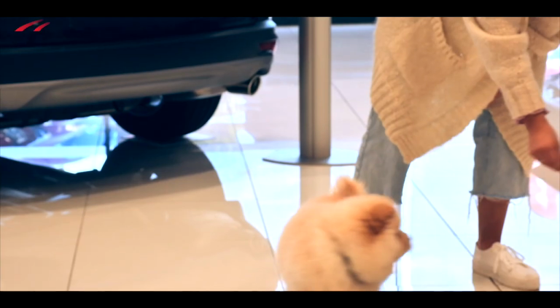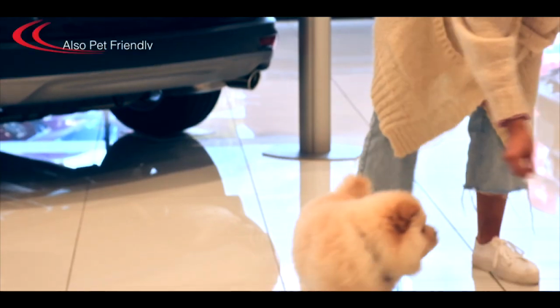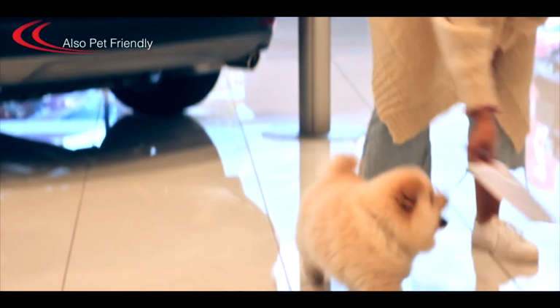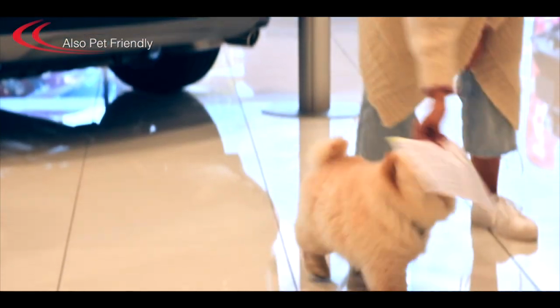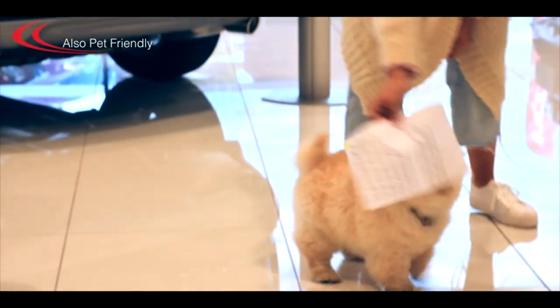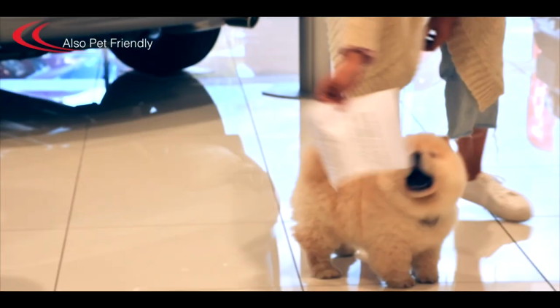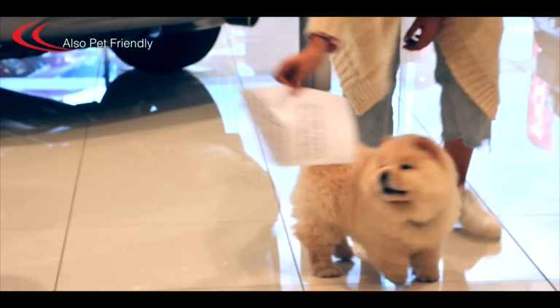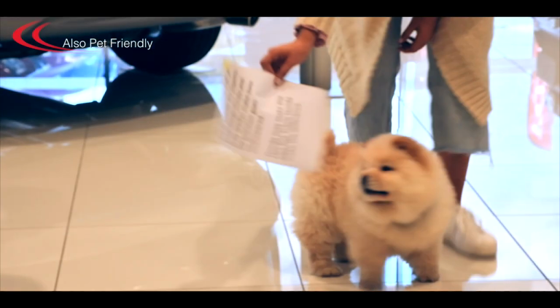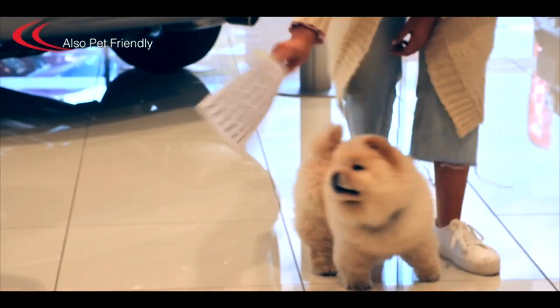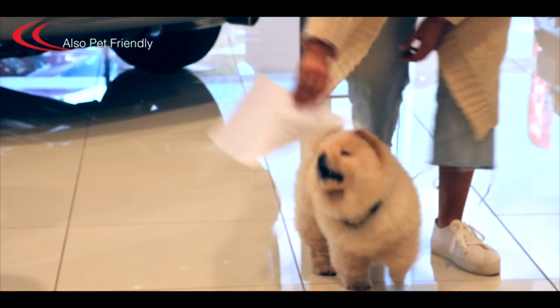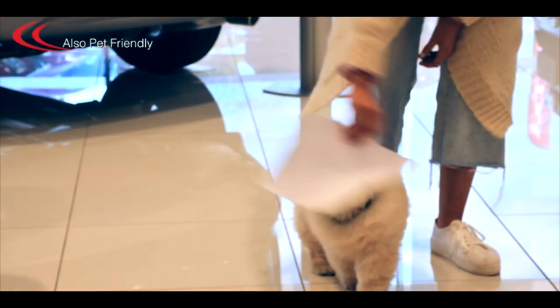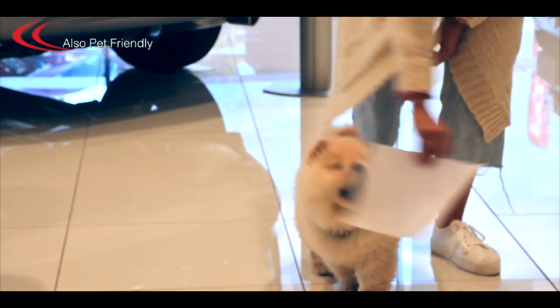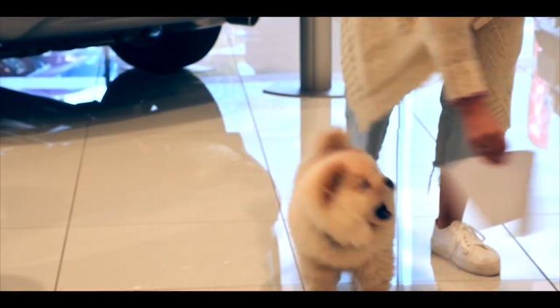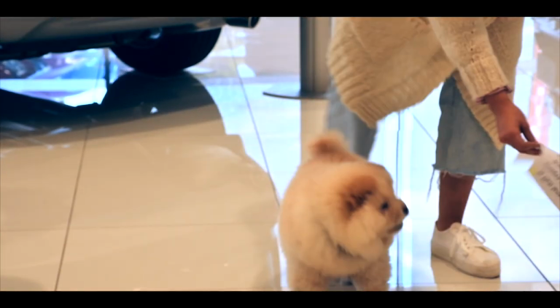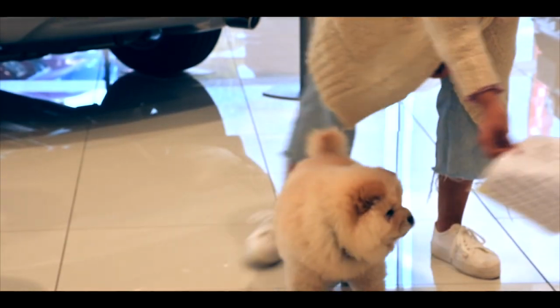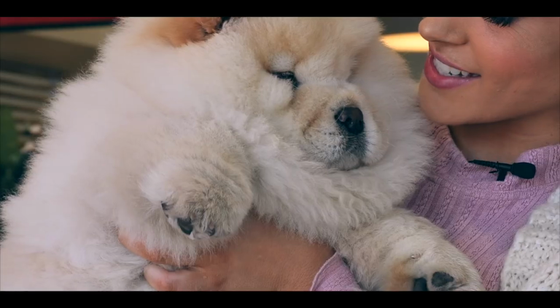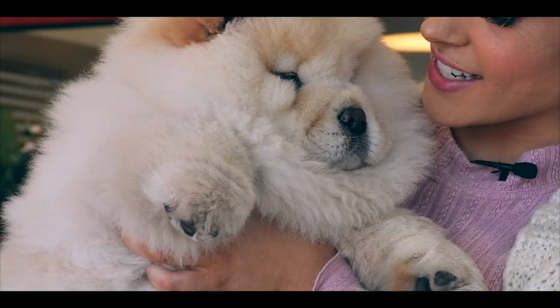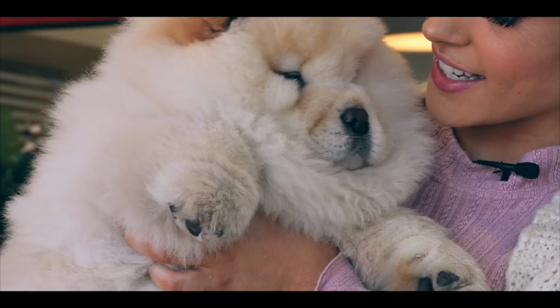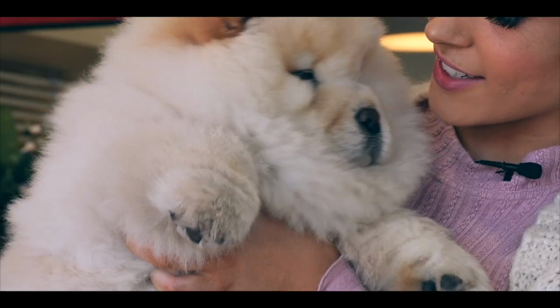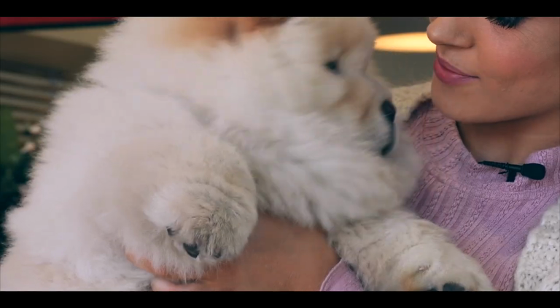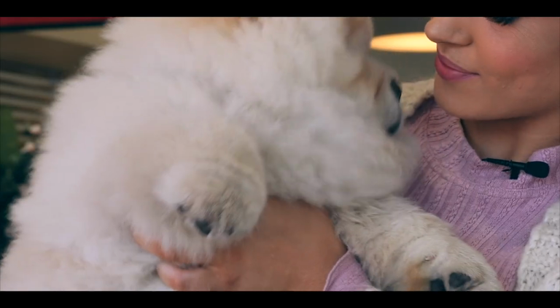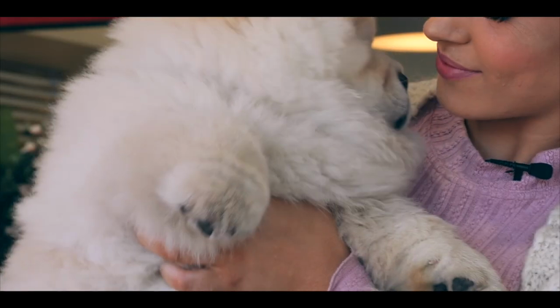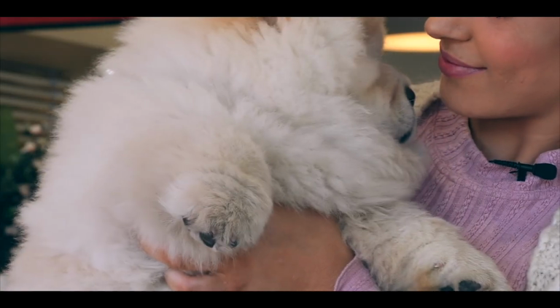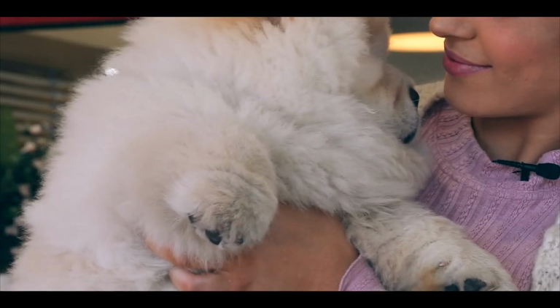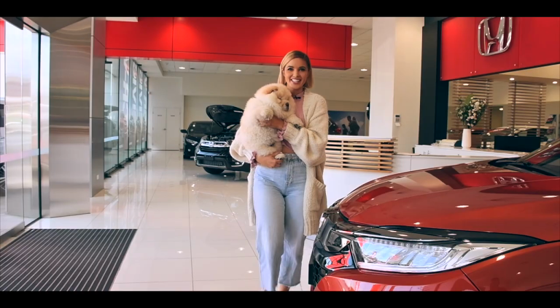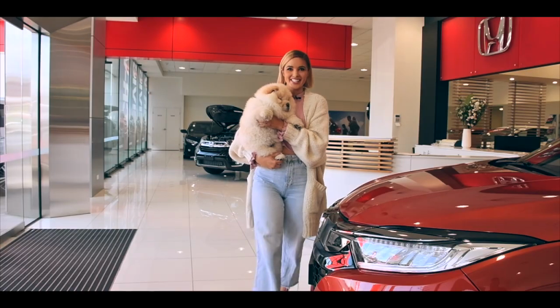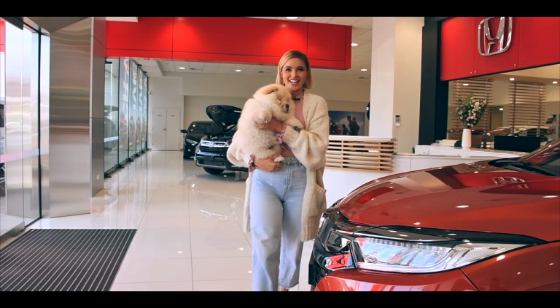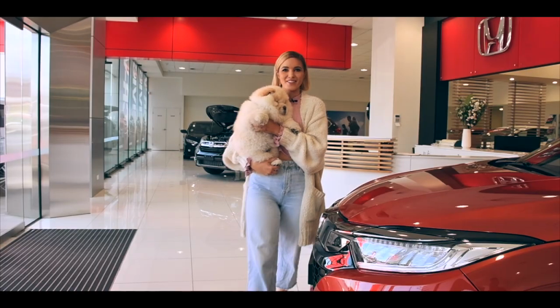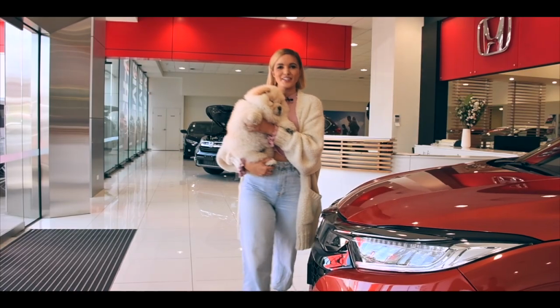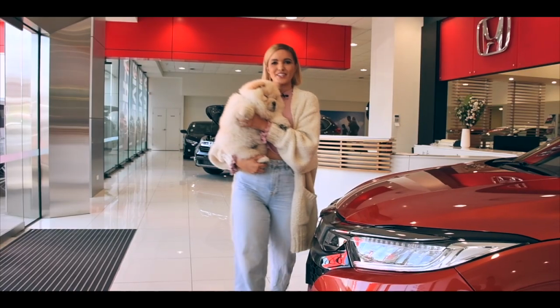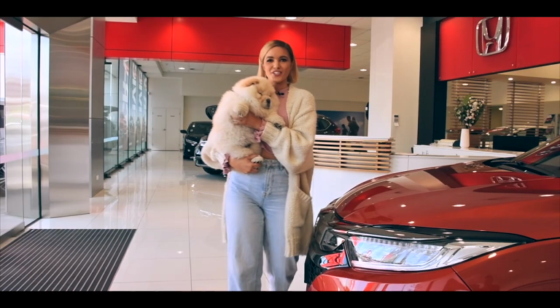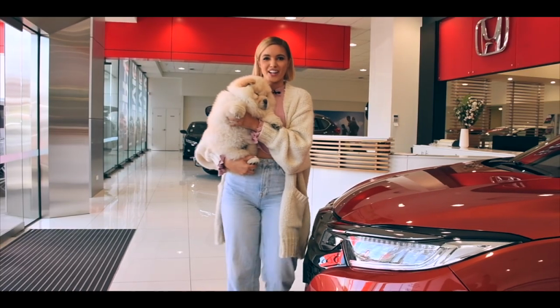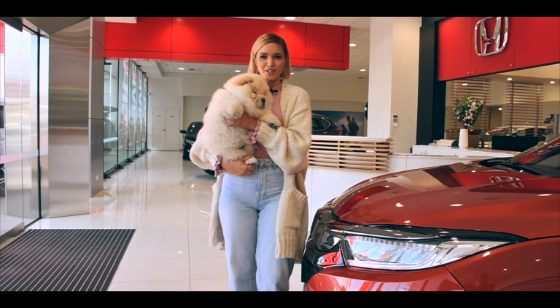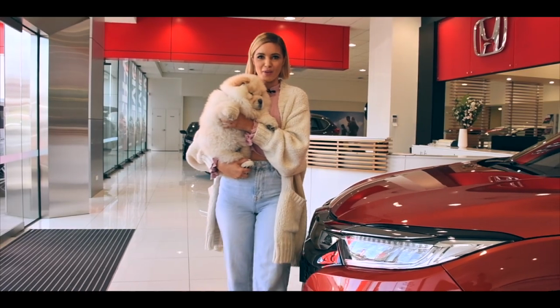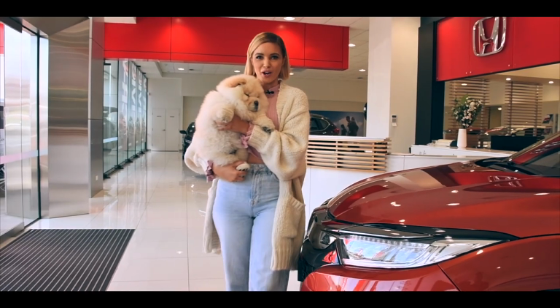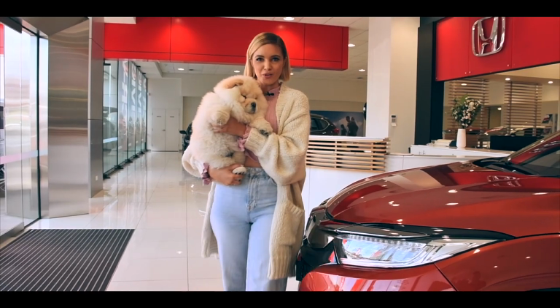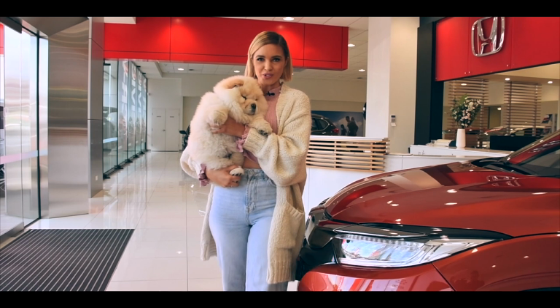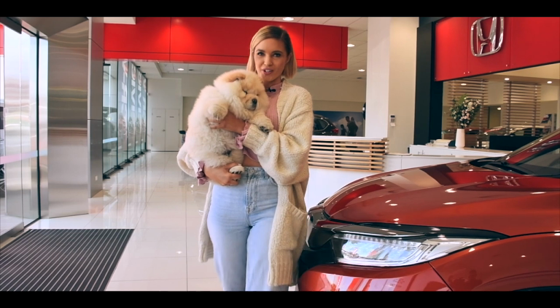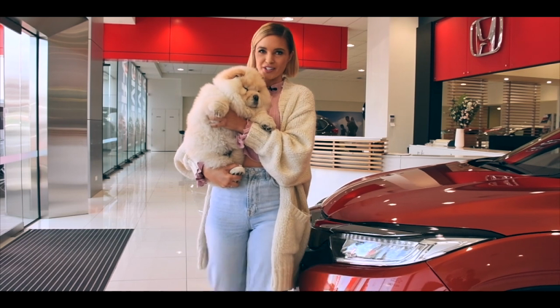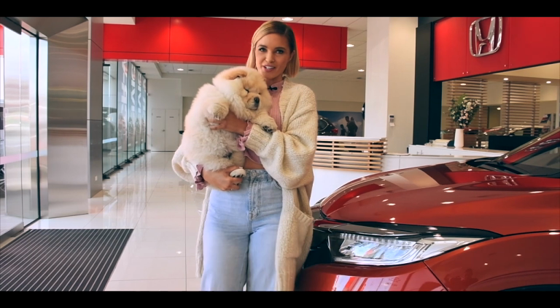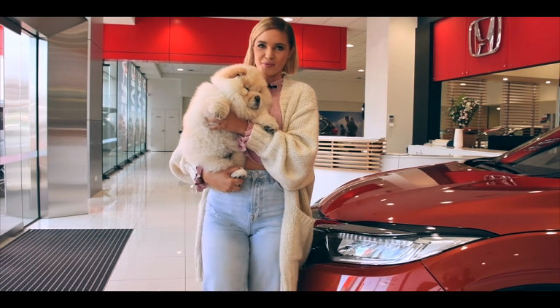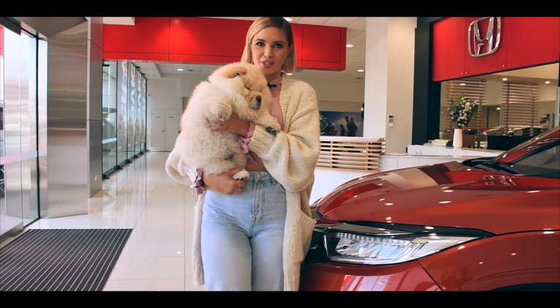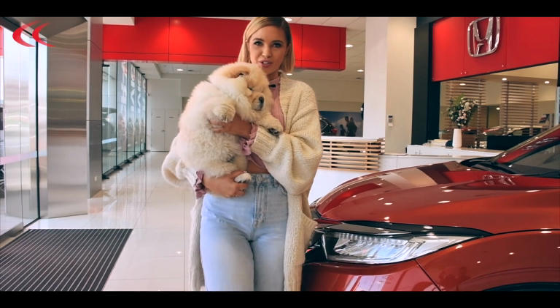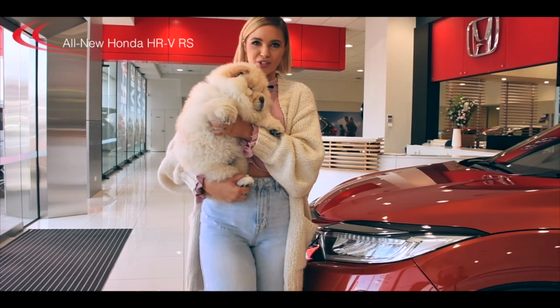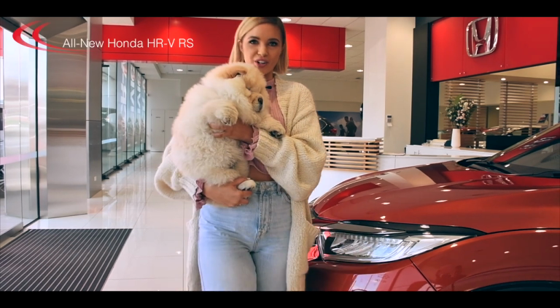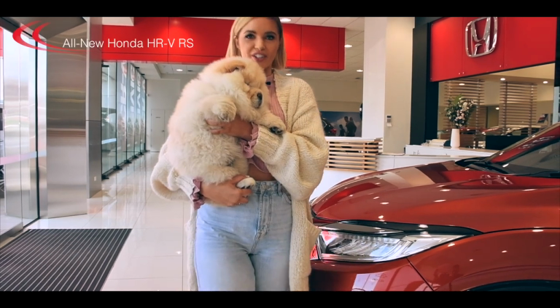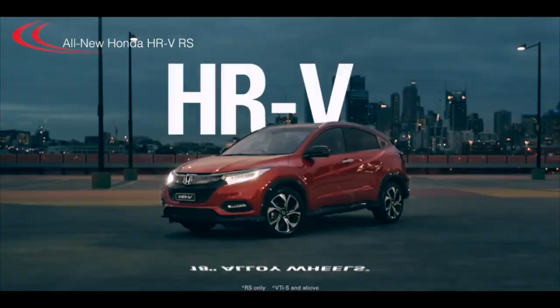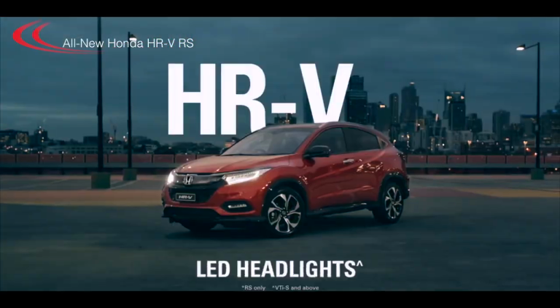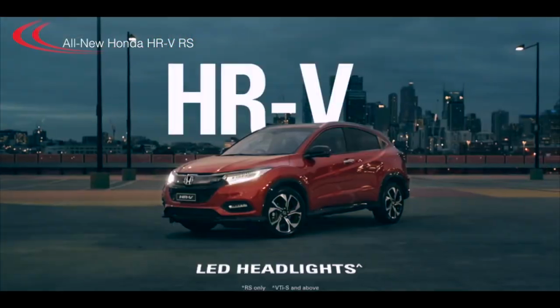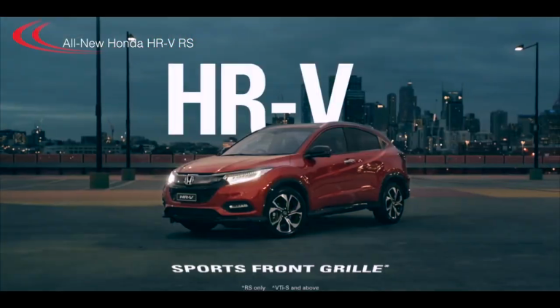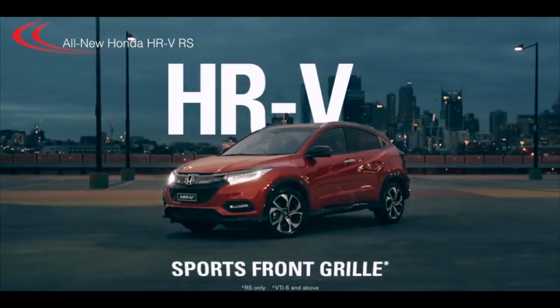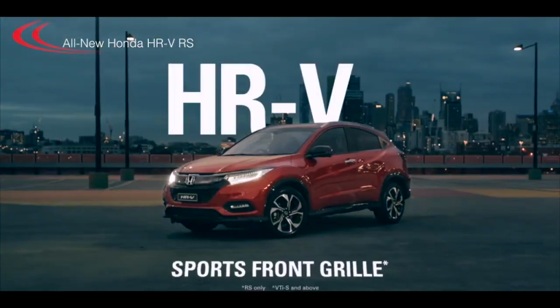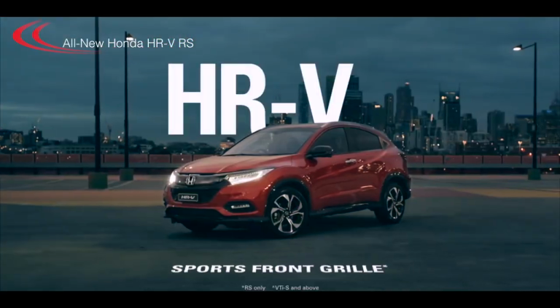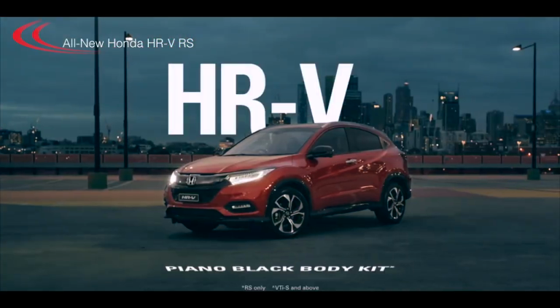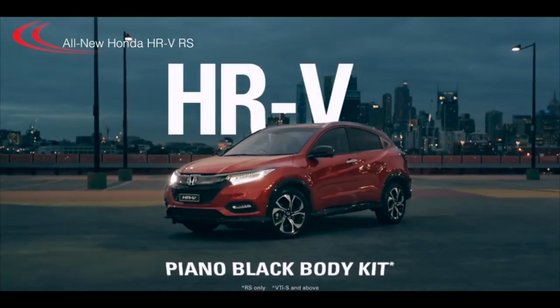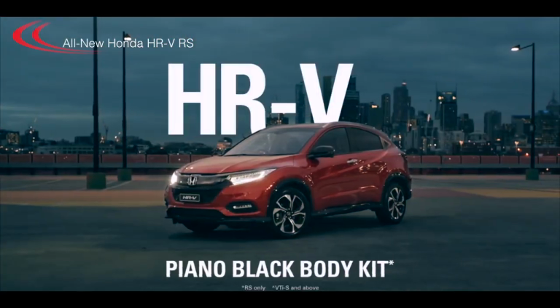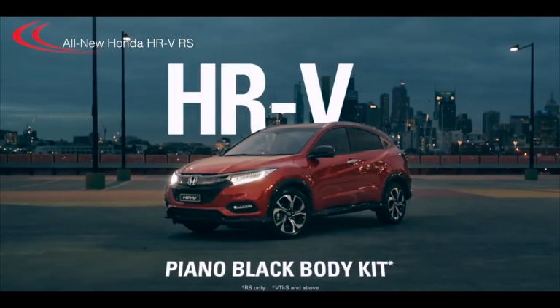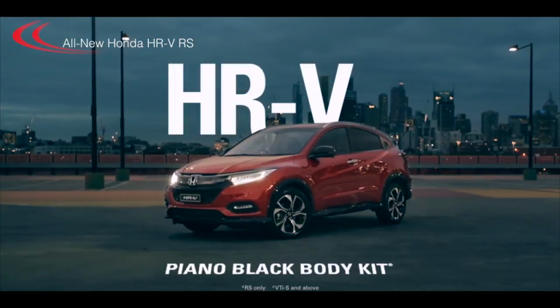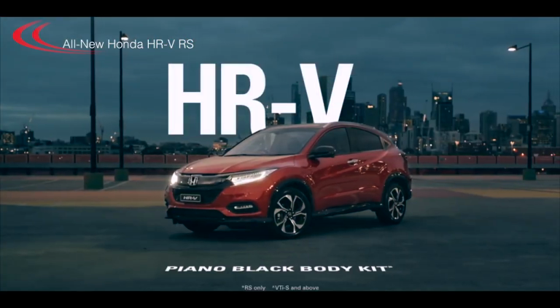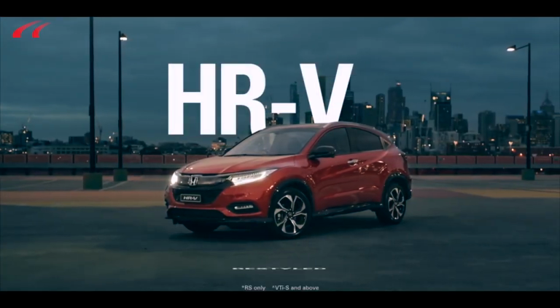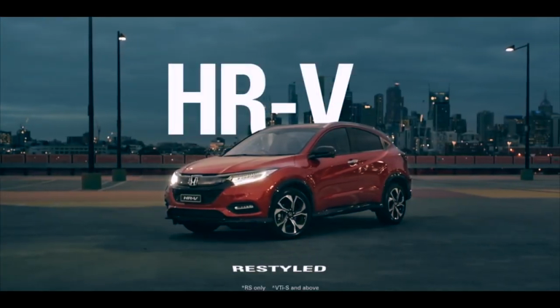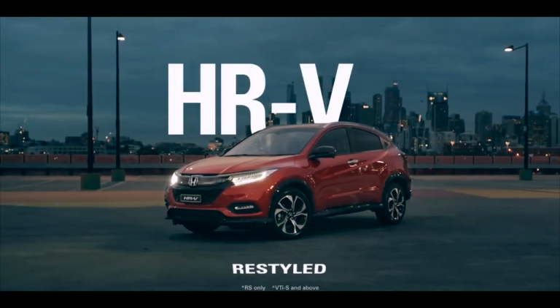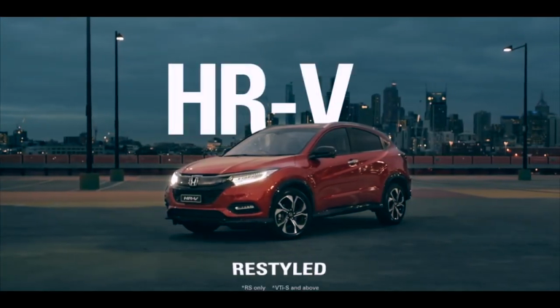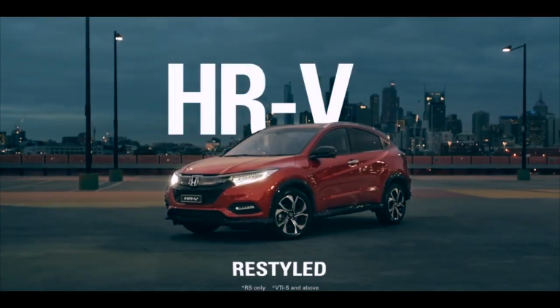They're also pet friendly — isn't that right Ziggy? Today I'm here to trade in my old Honda for the new Honda HRV RS in Phoenix Orange.